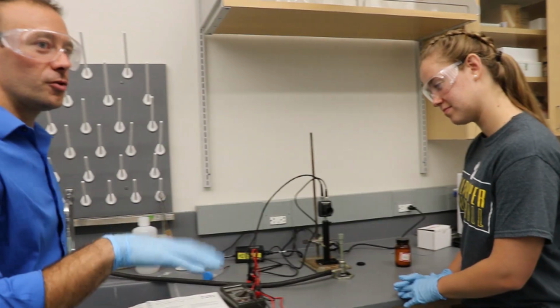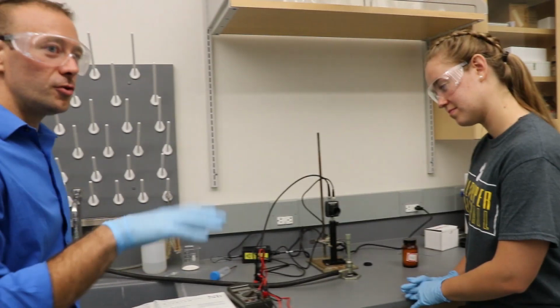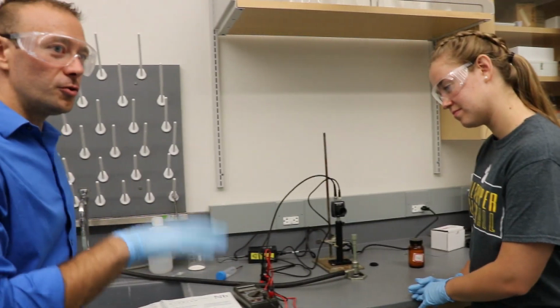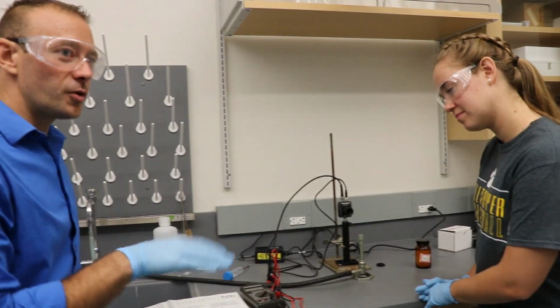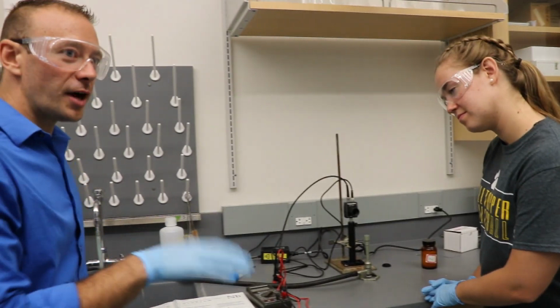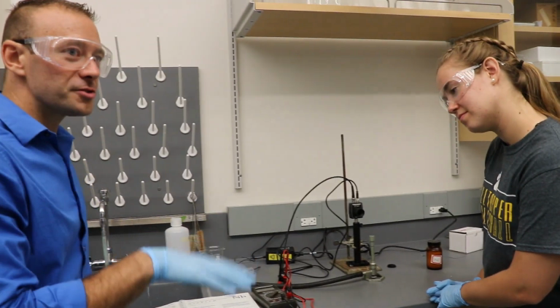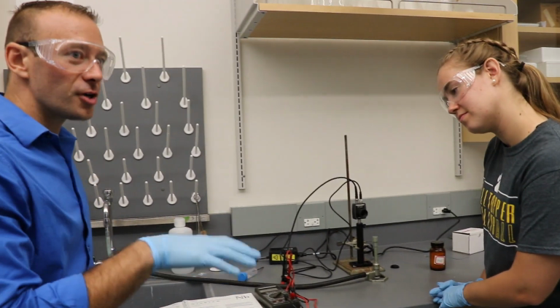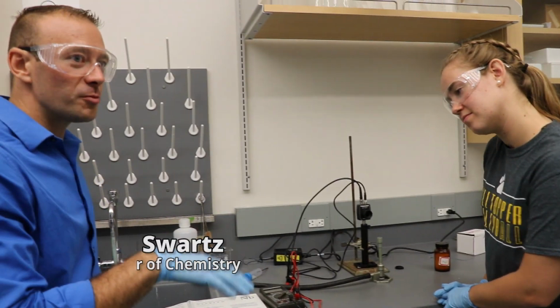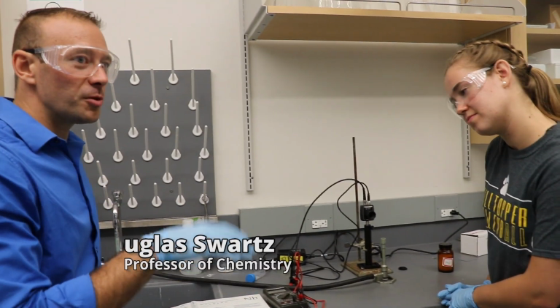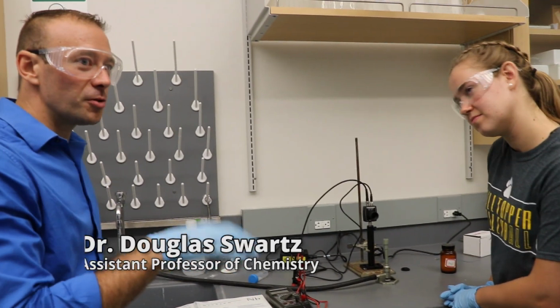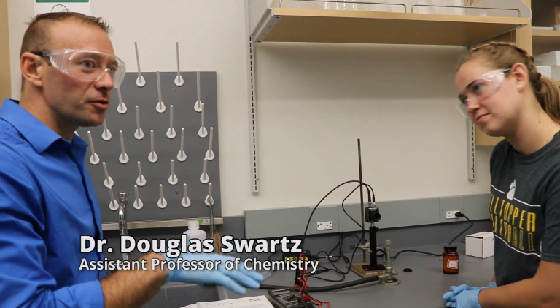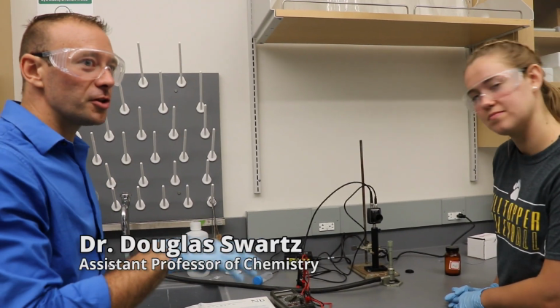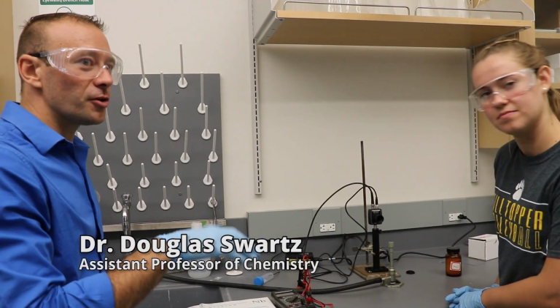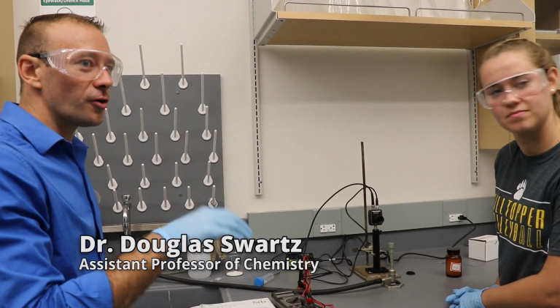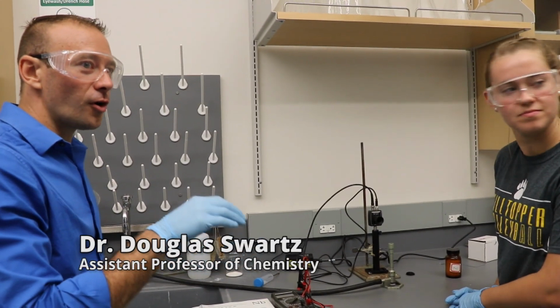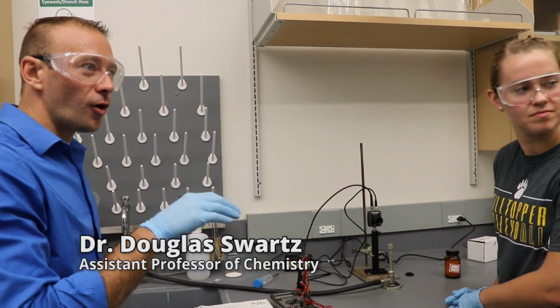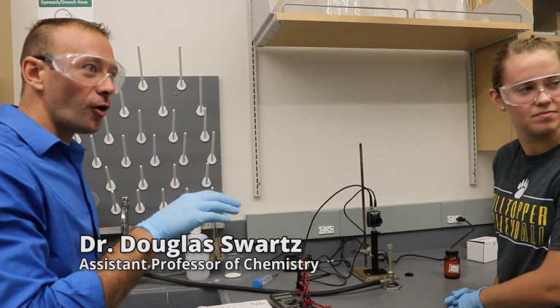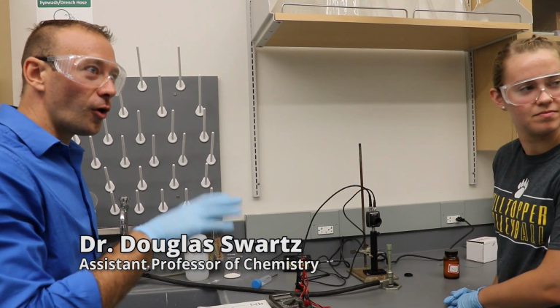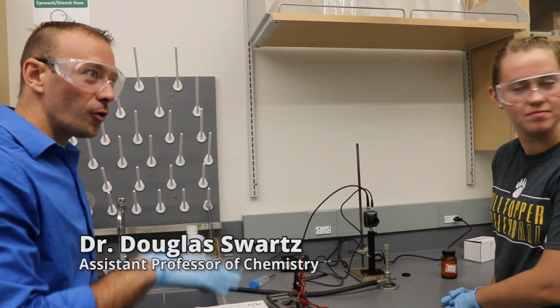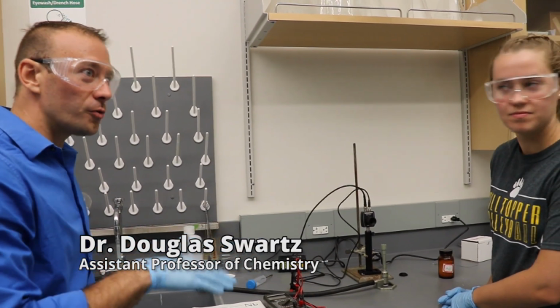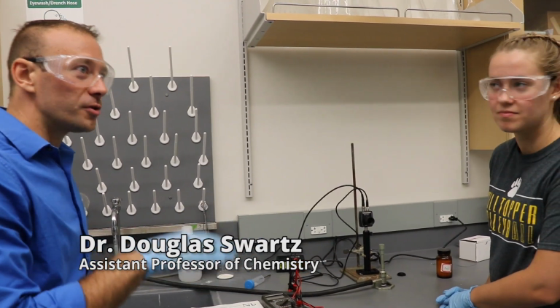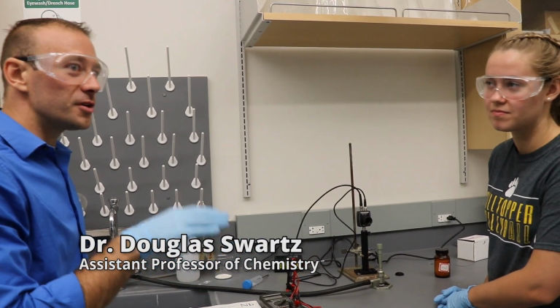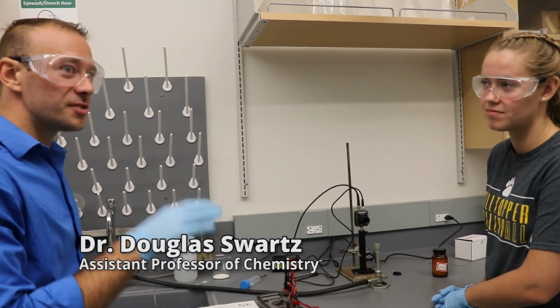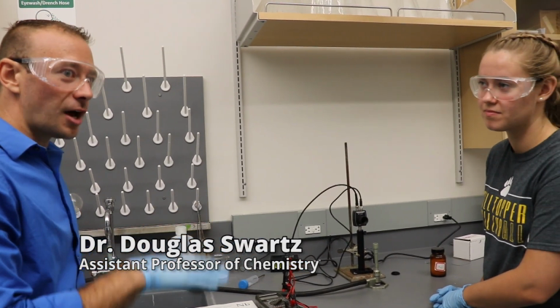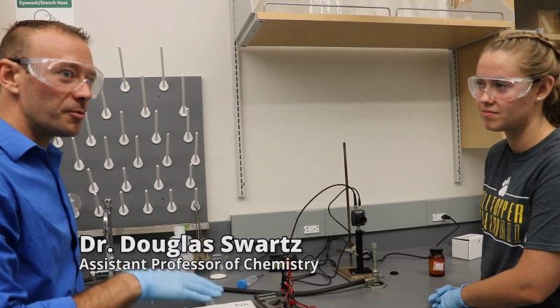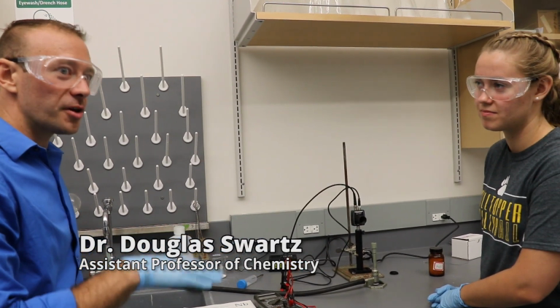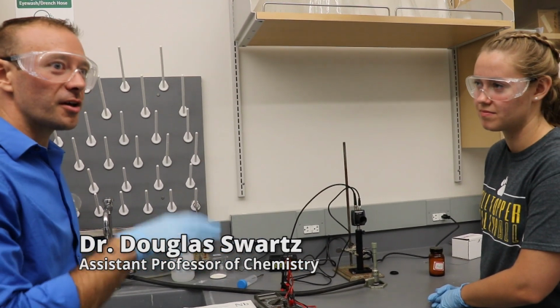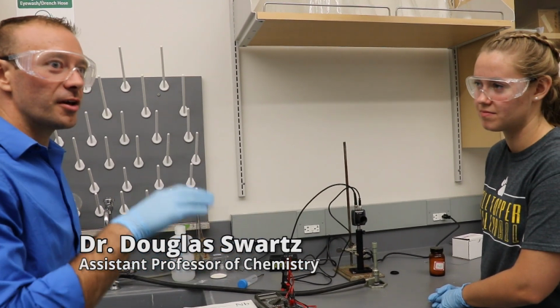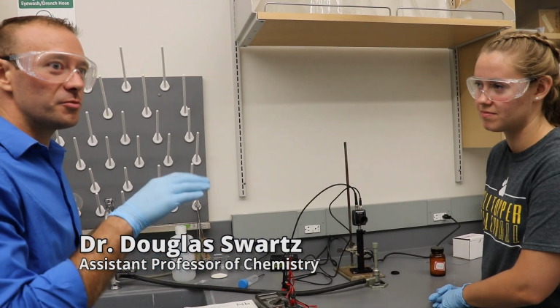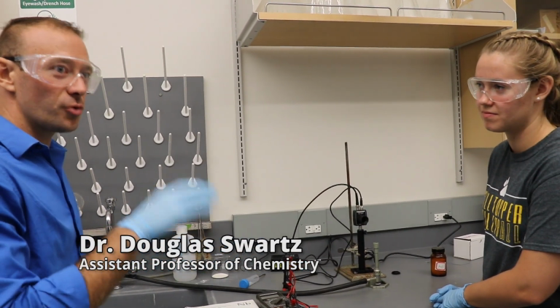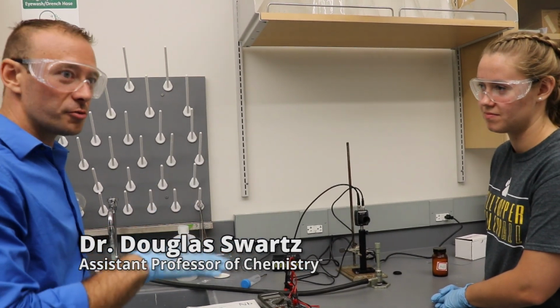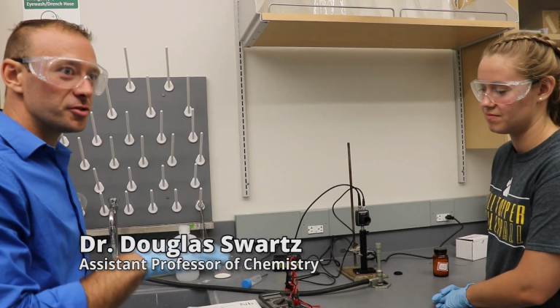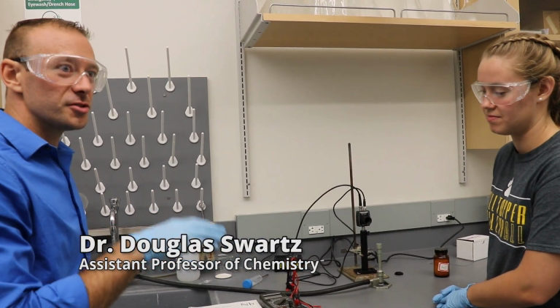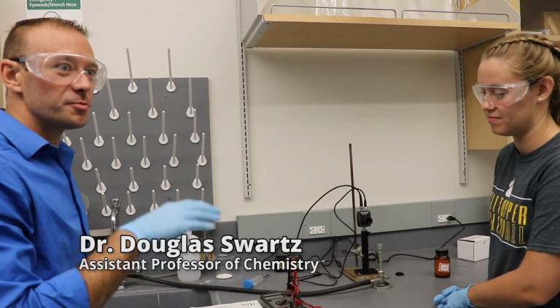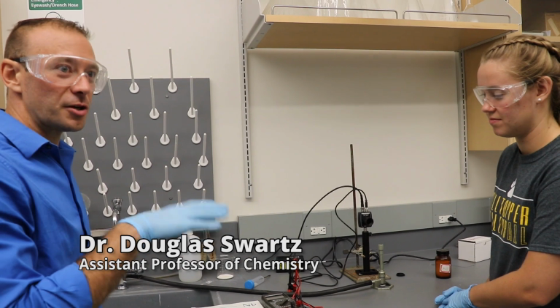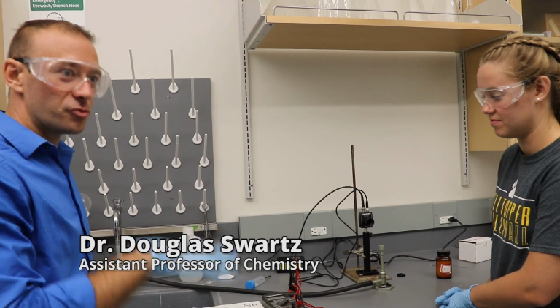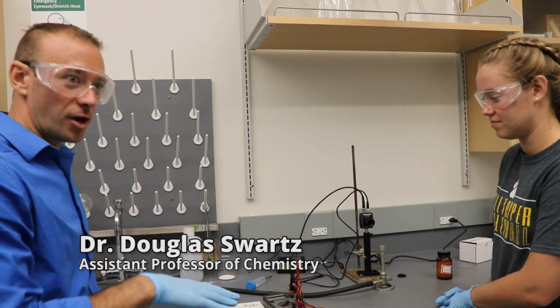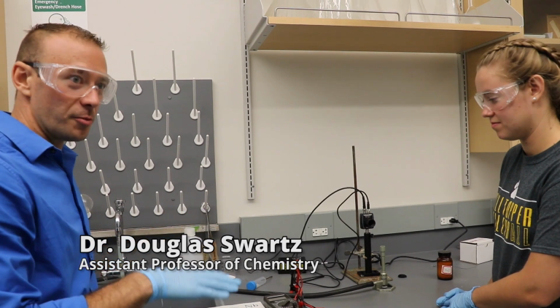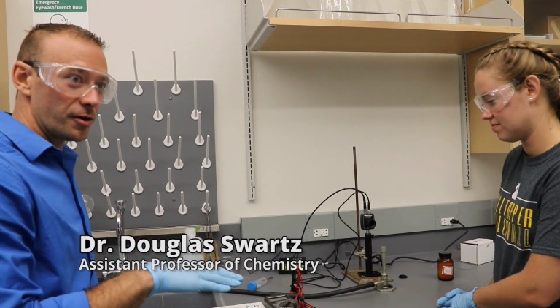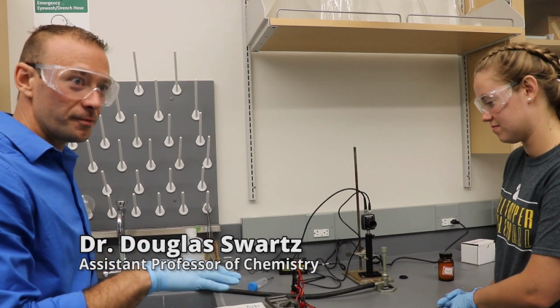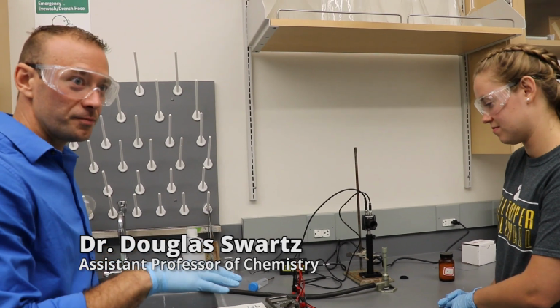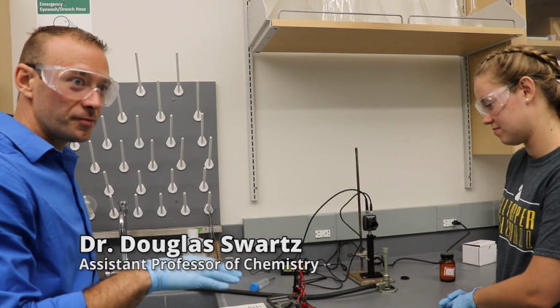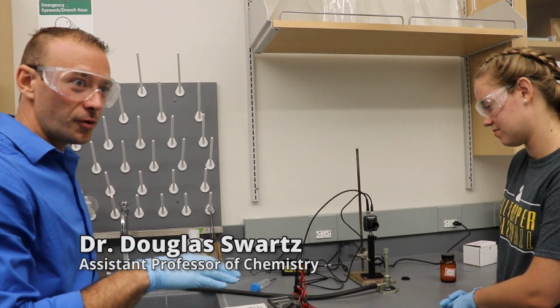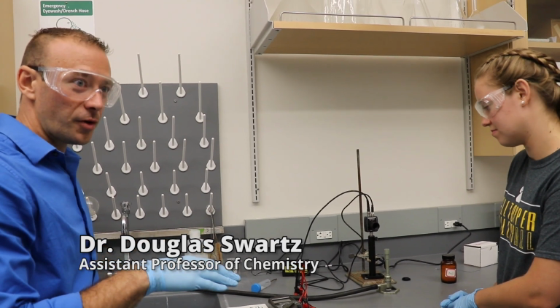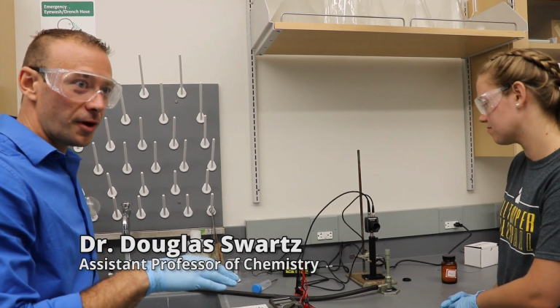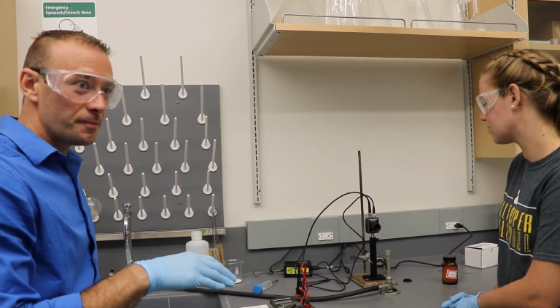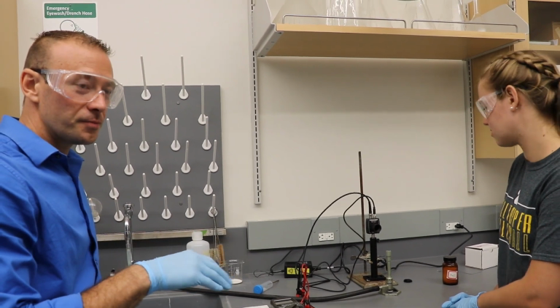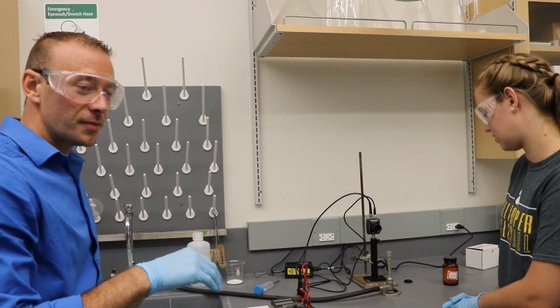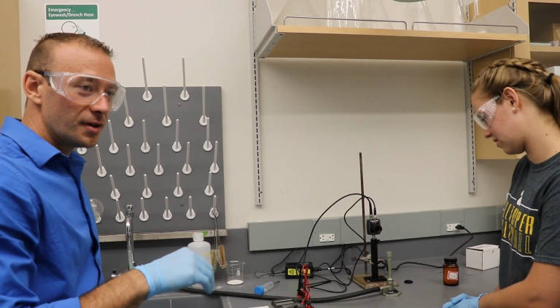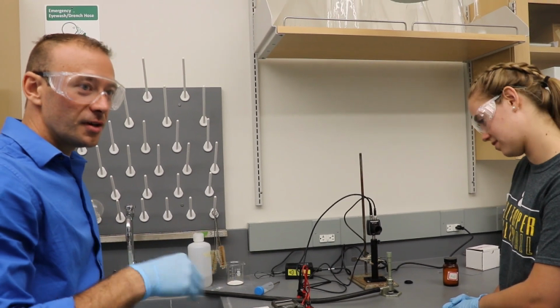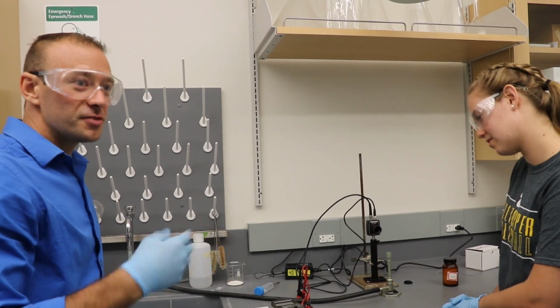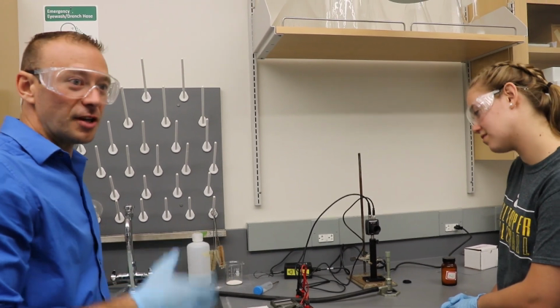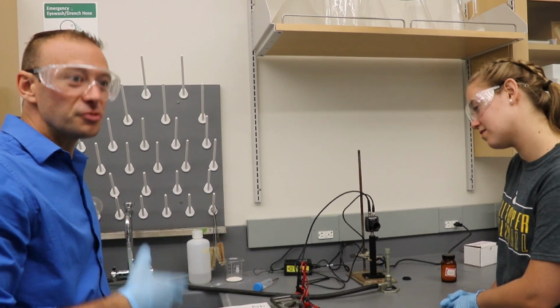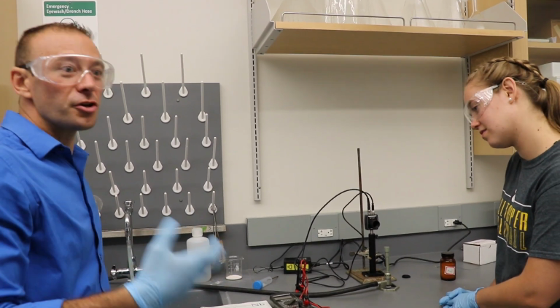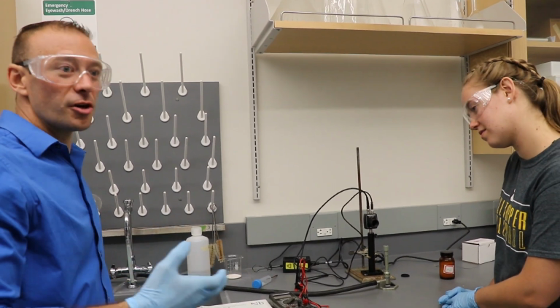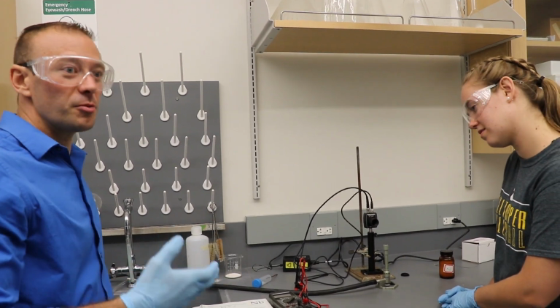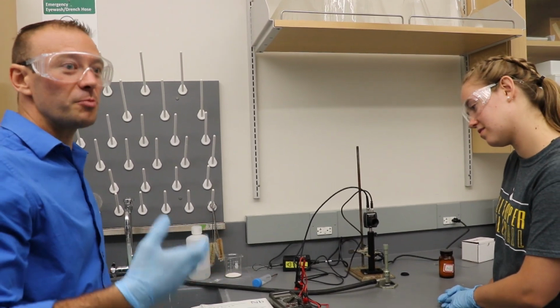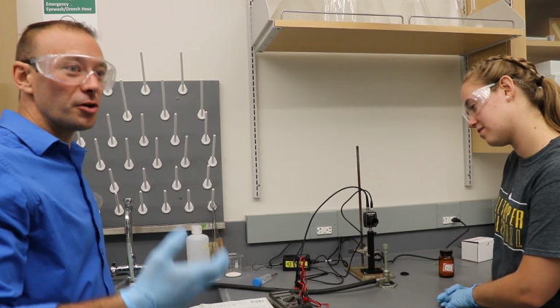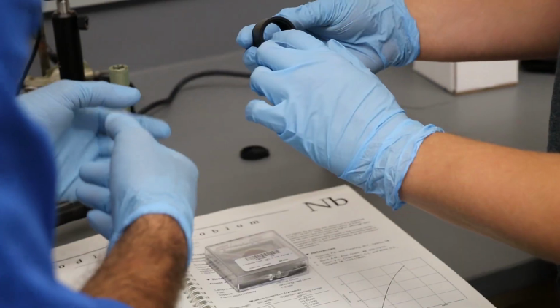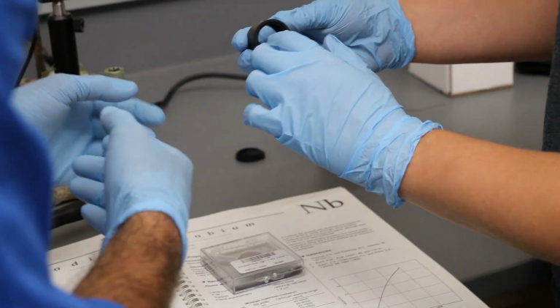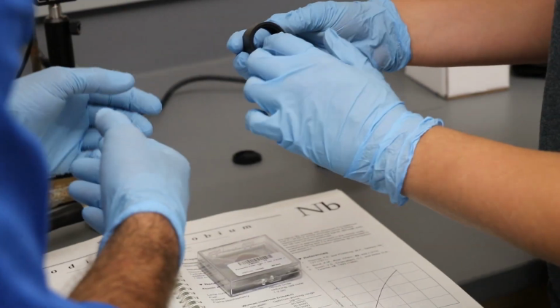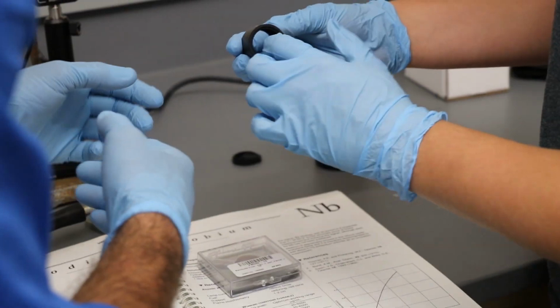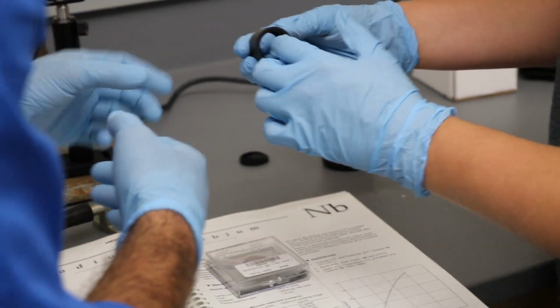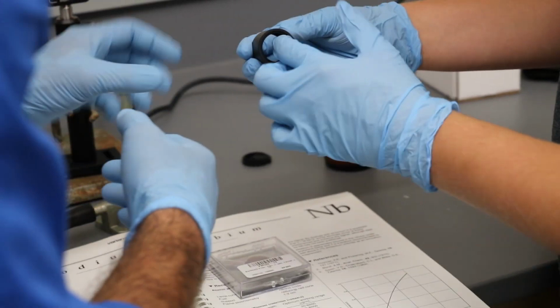You guys are going to be building your own atomic absorption spectrometer. Essentially you're going to be building your detector.